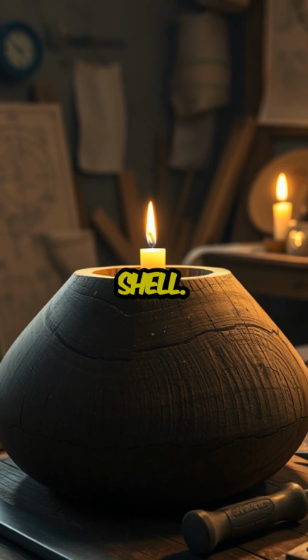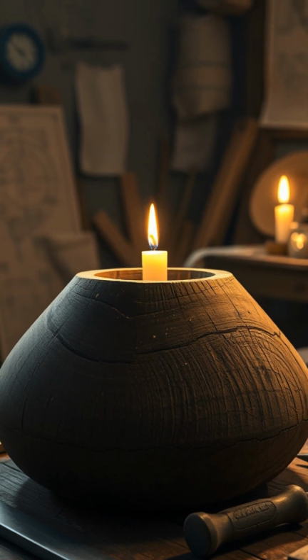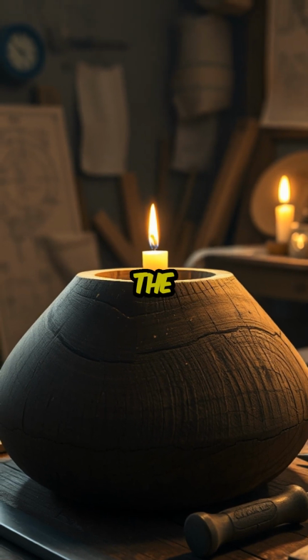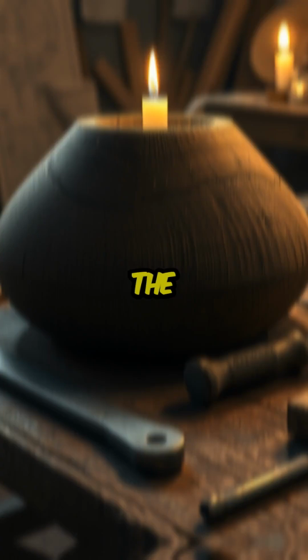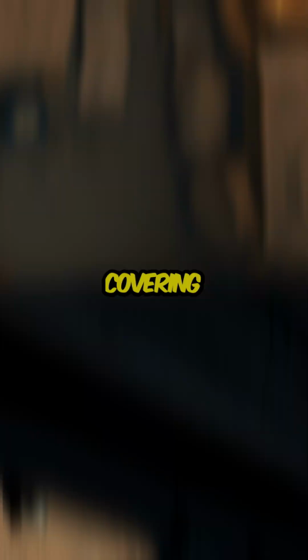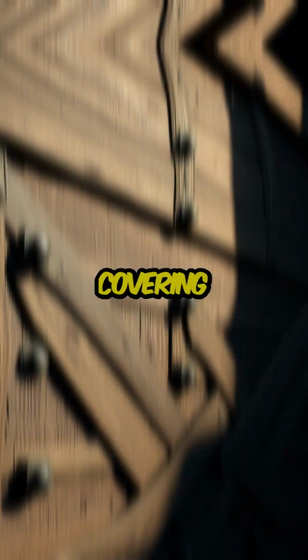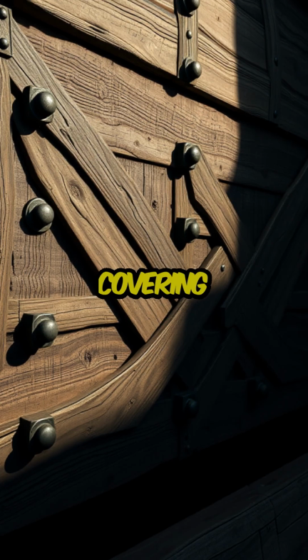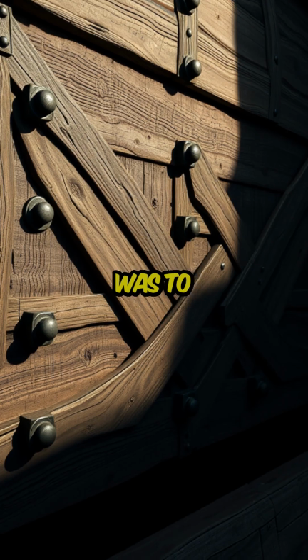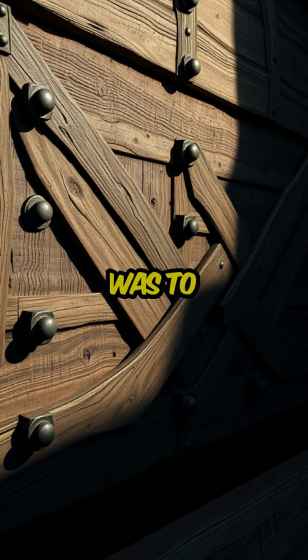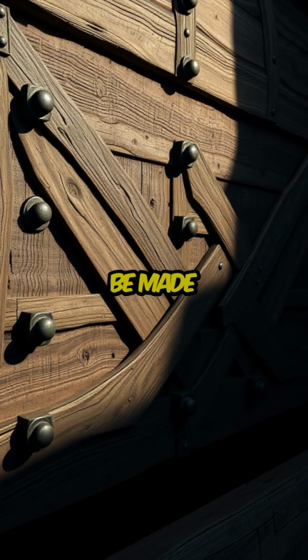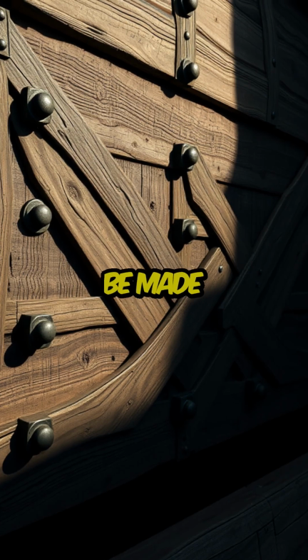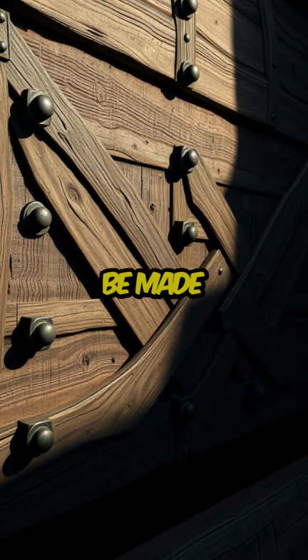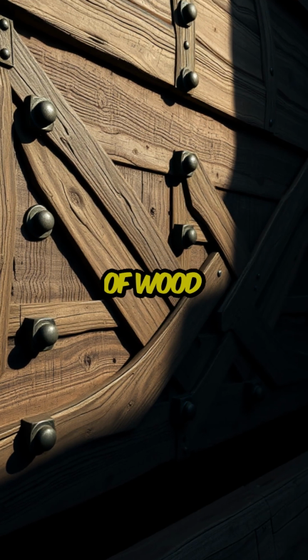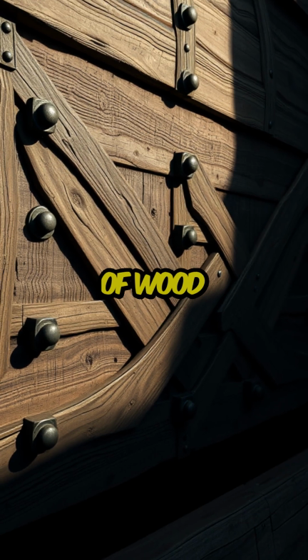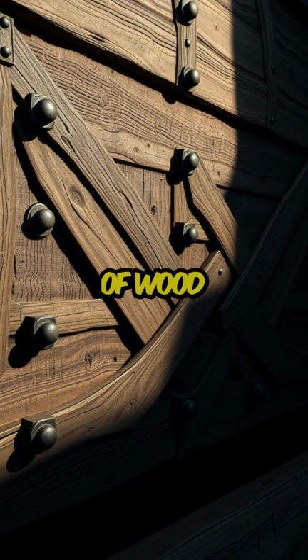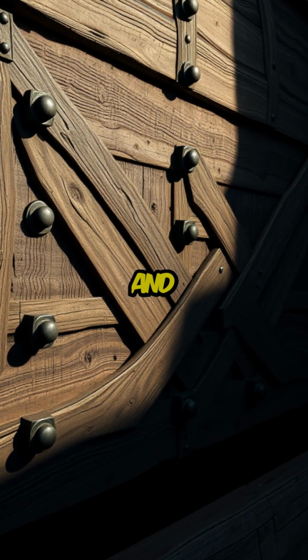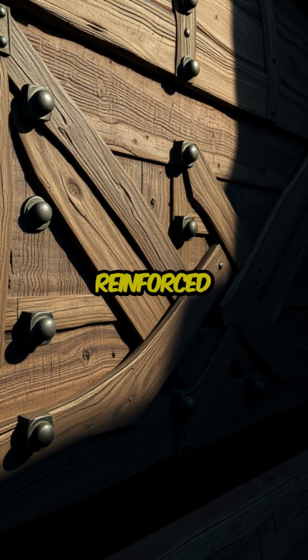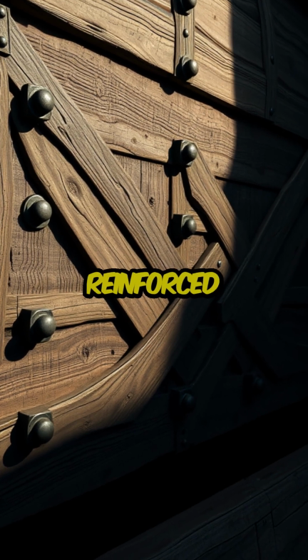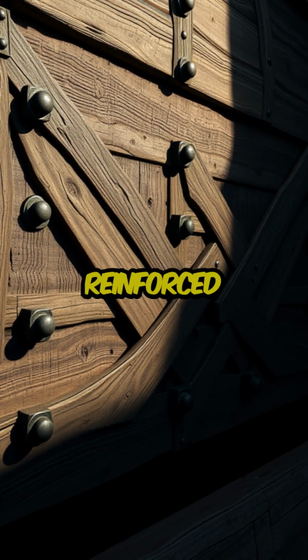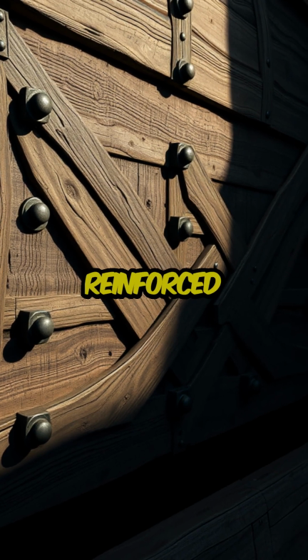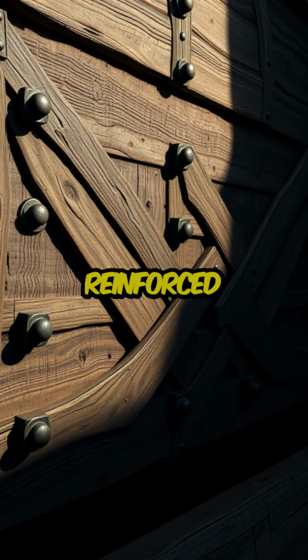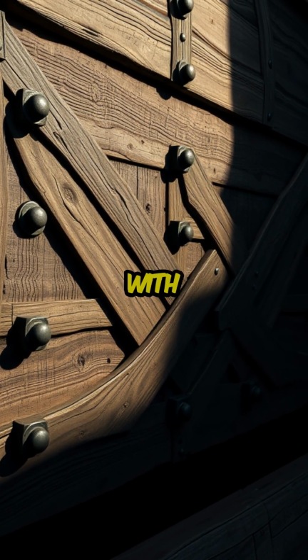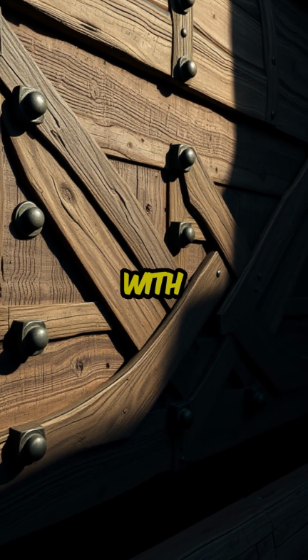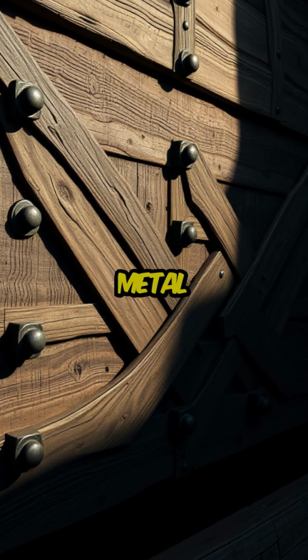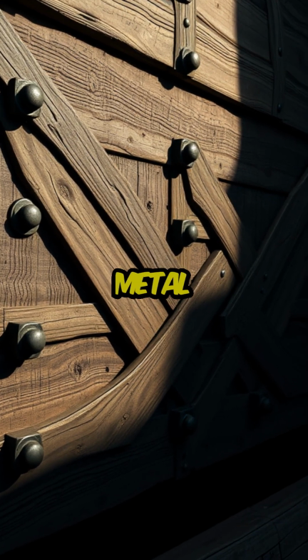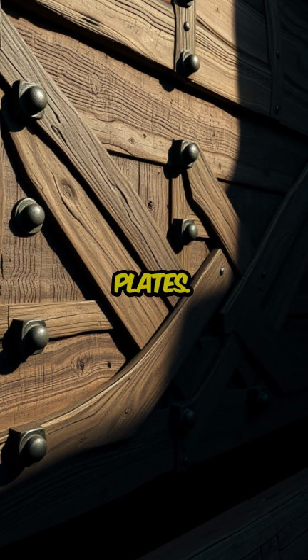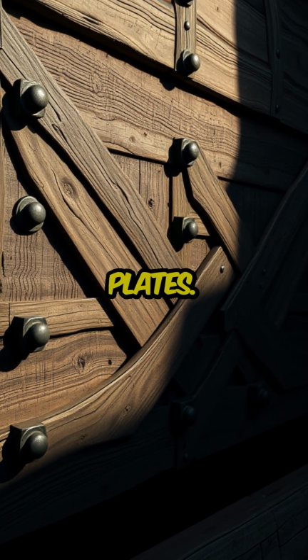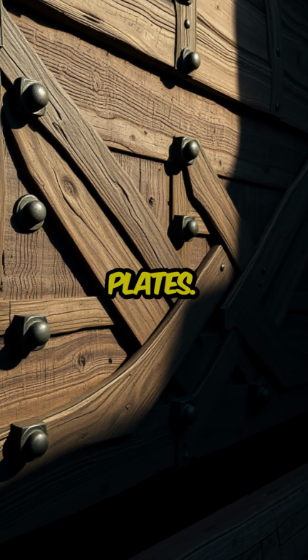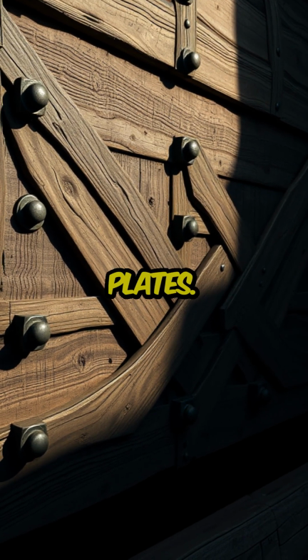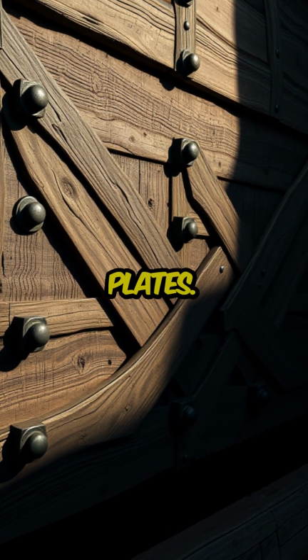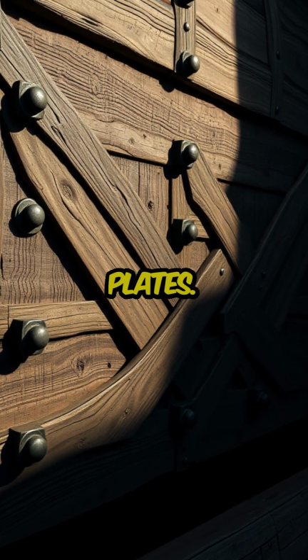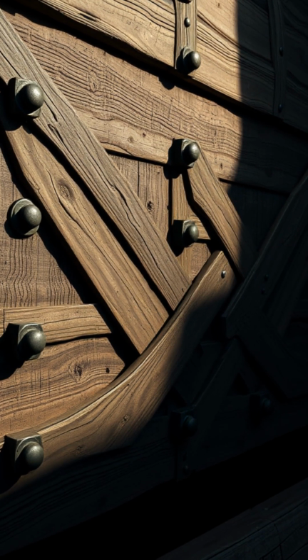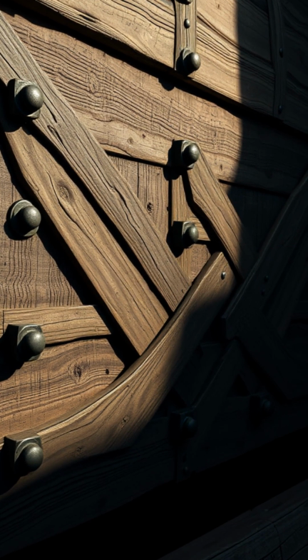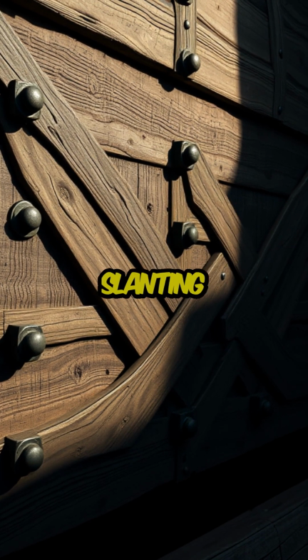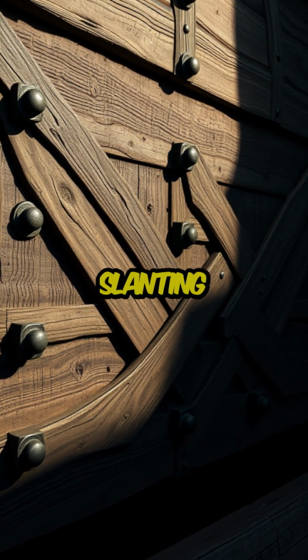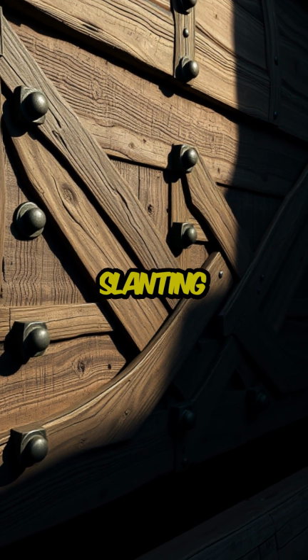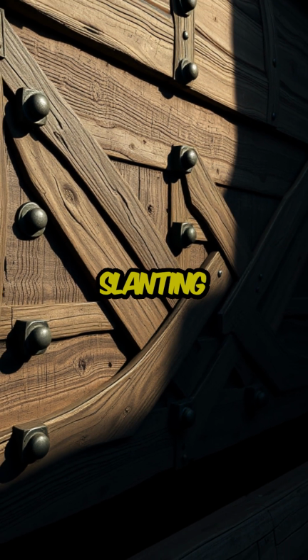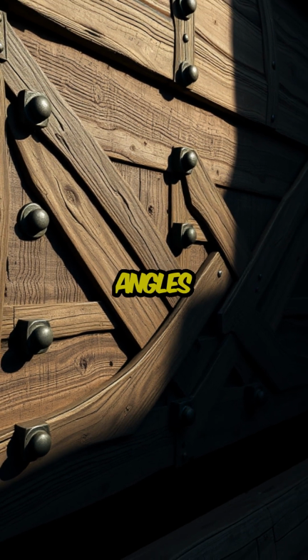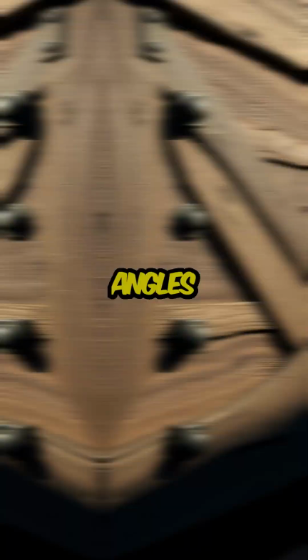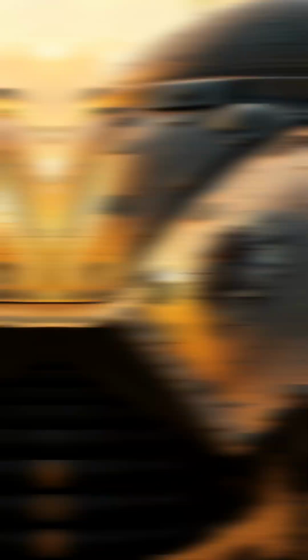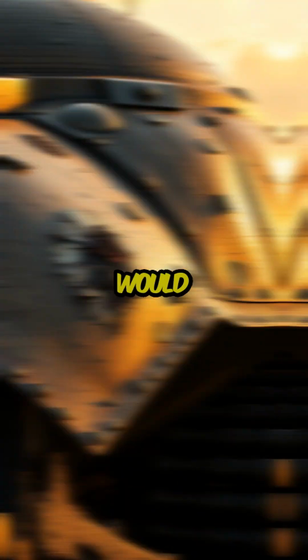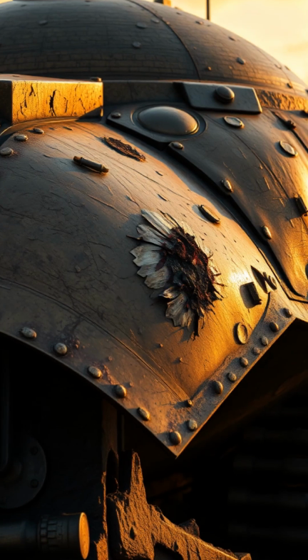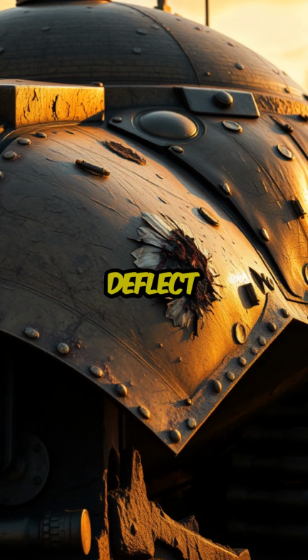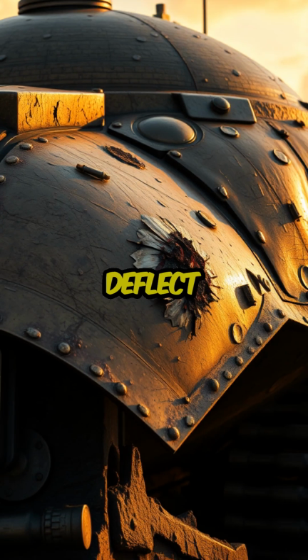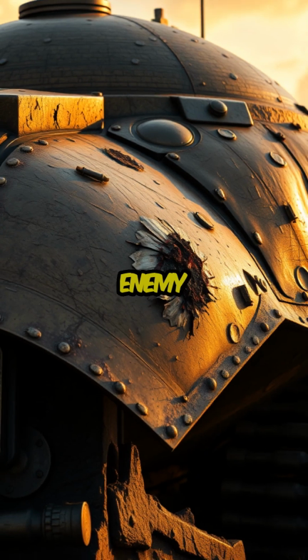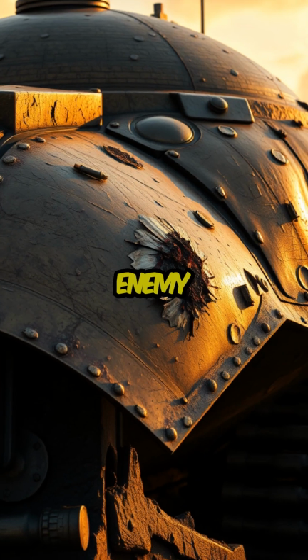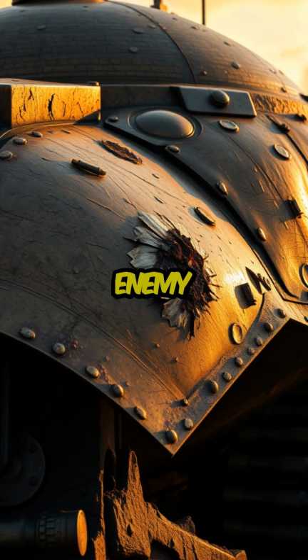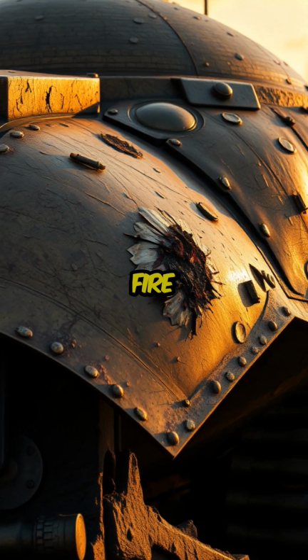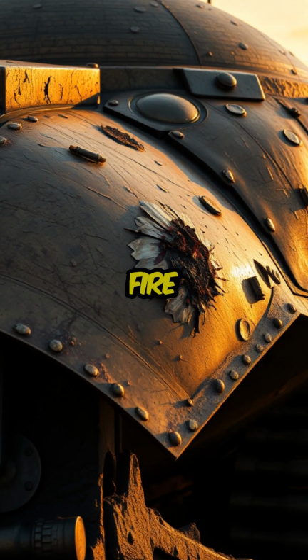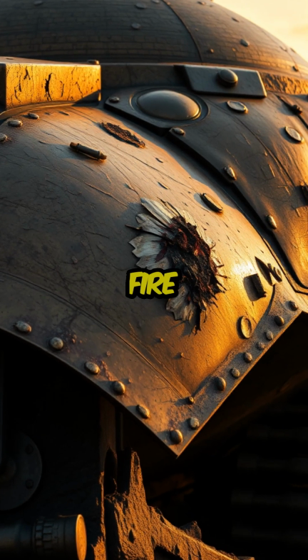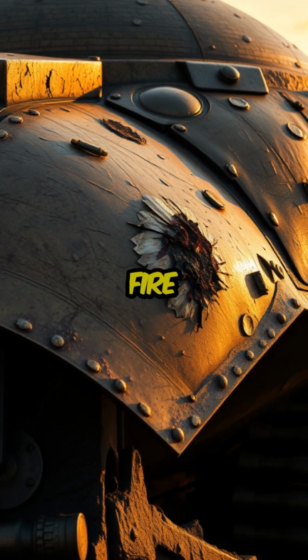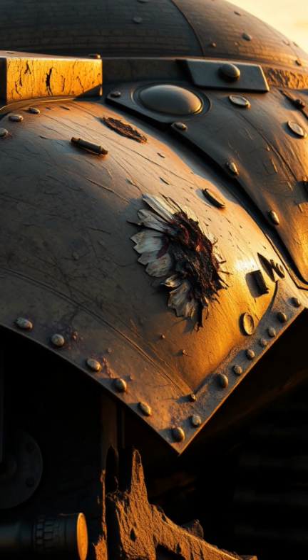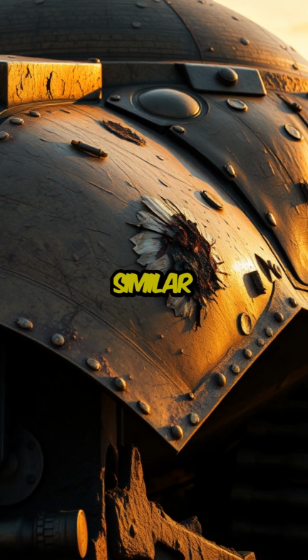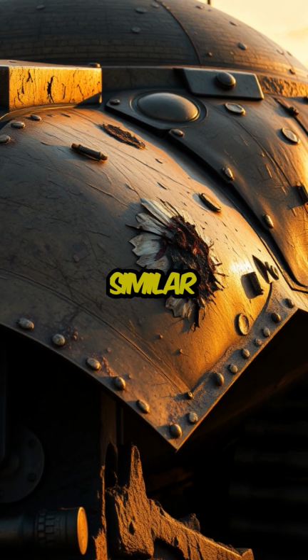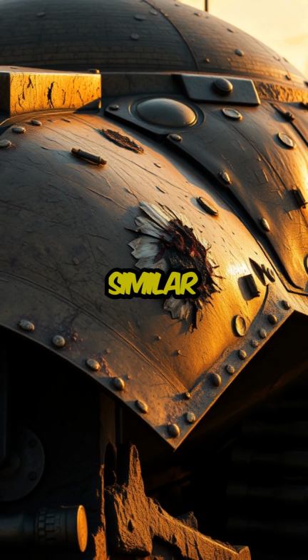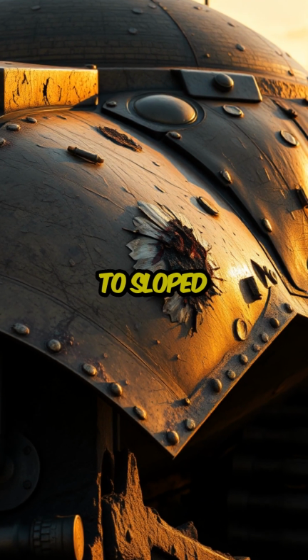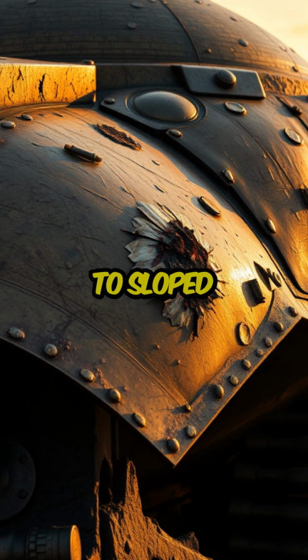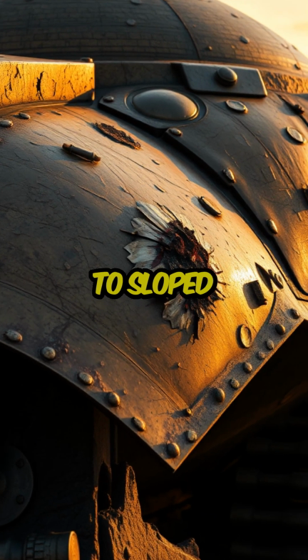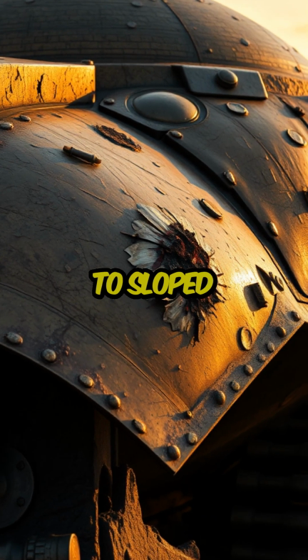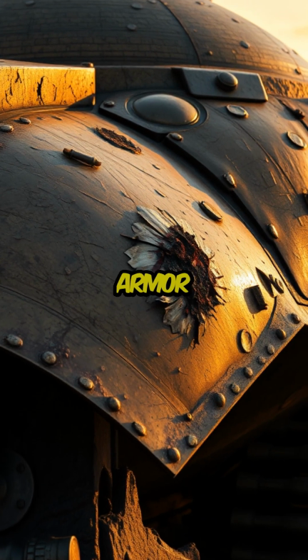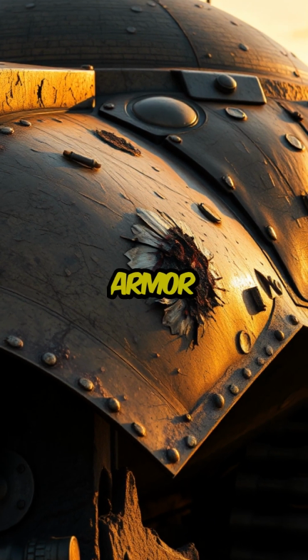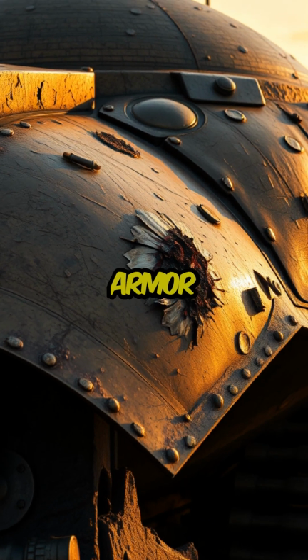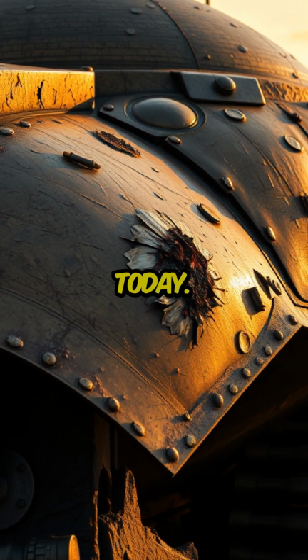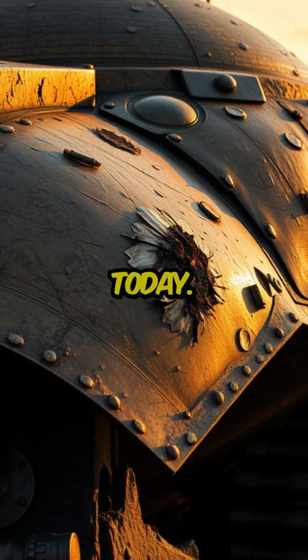The covering was to be made of wood and reinforced with metal plates. Slanting angles would deflect enemy fire, similar to sloped armor today.